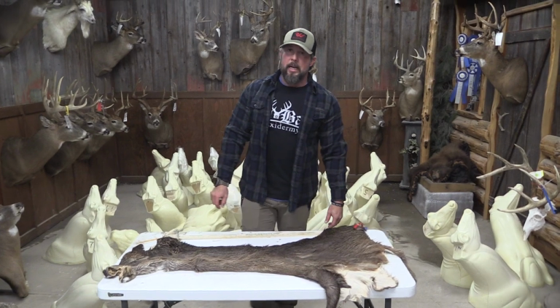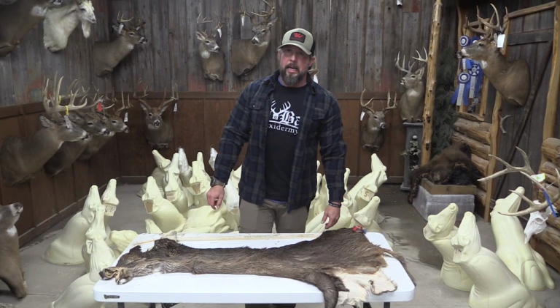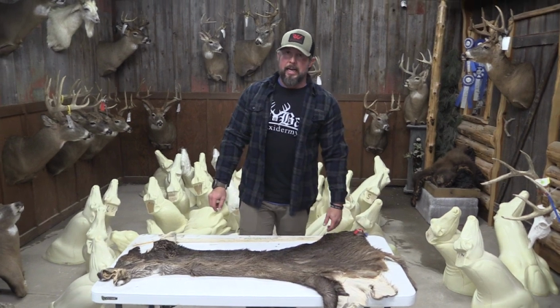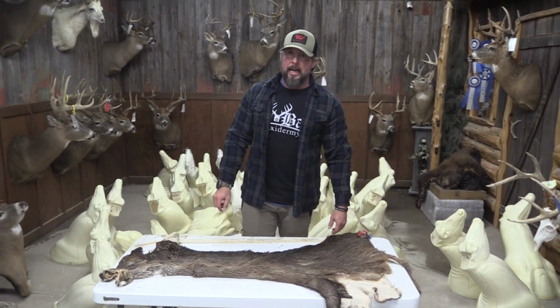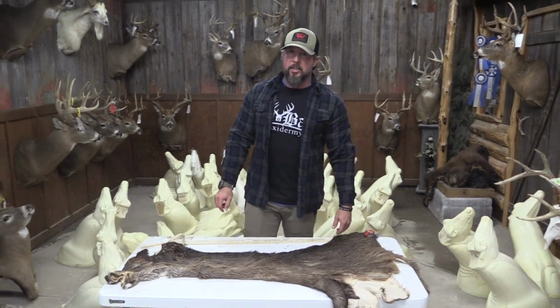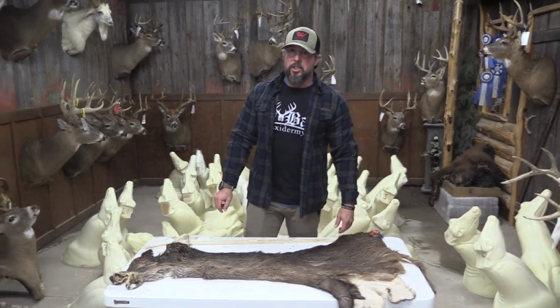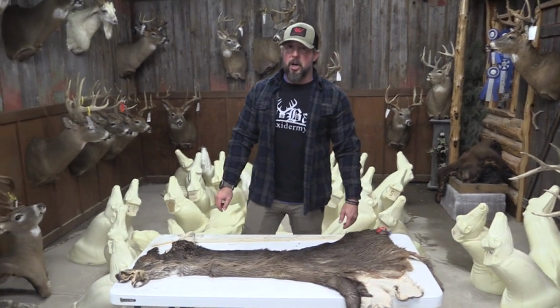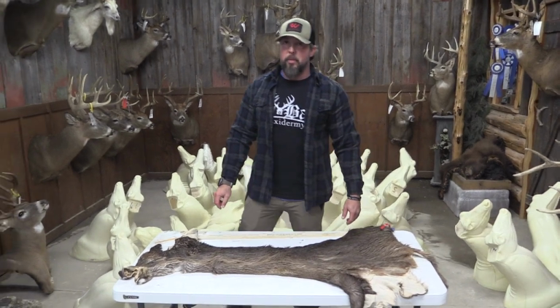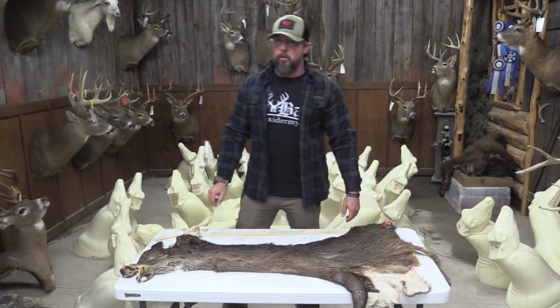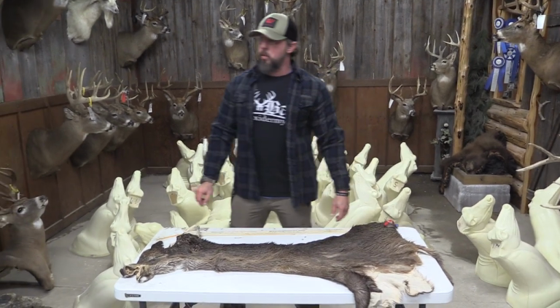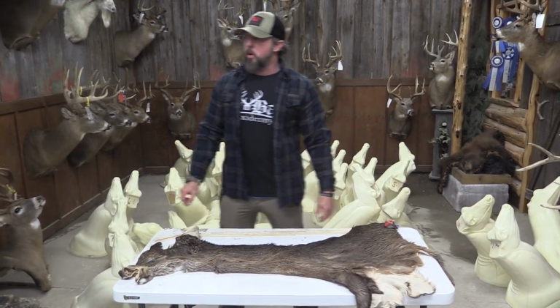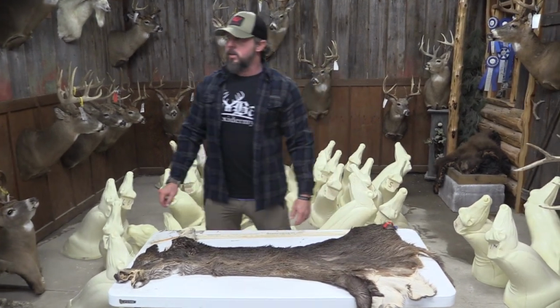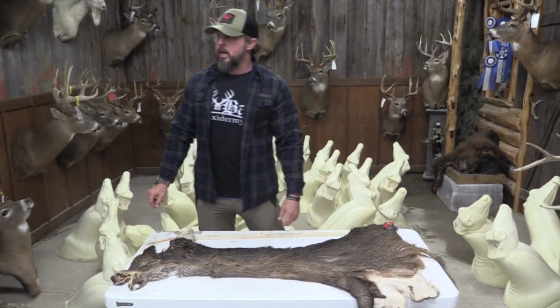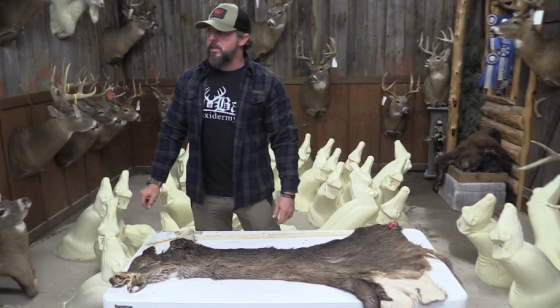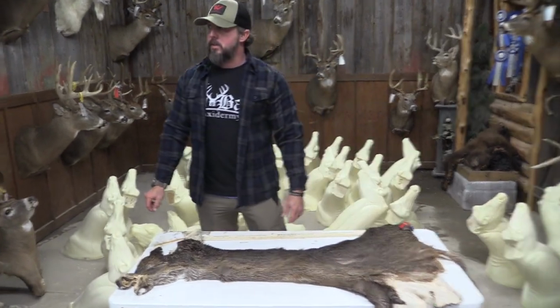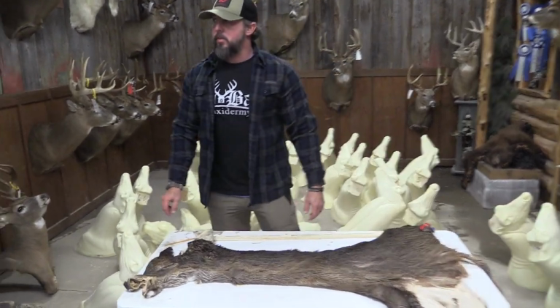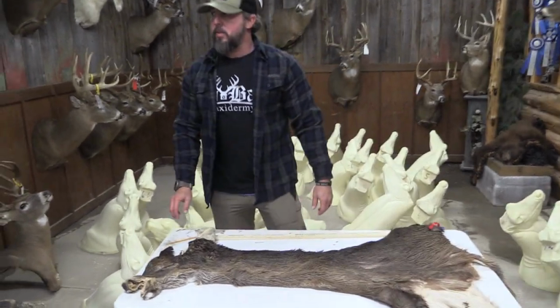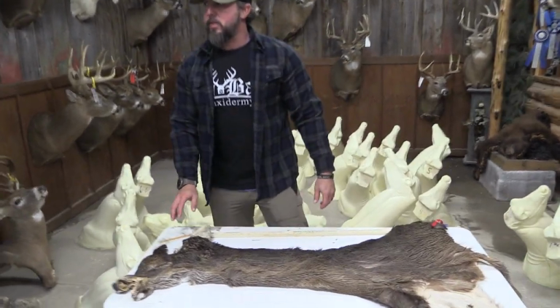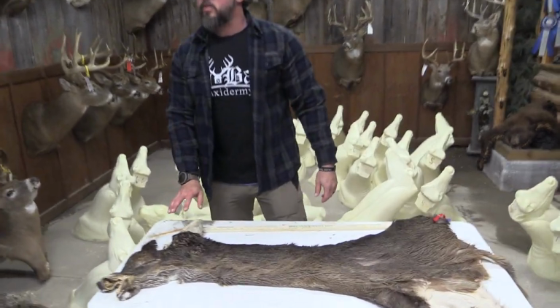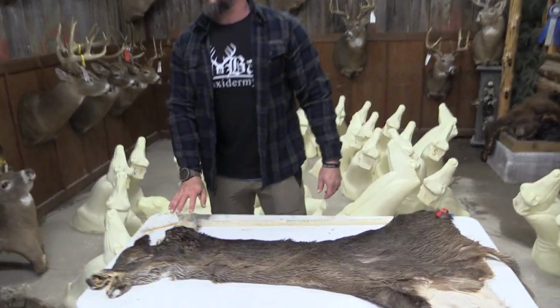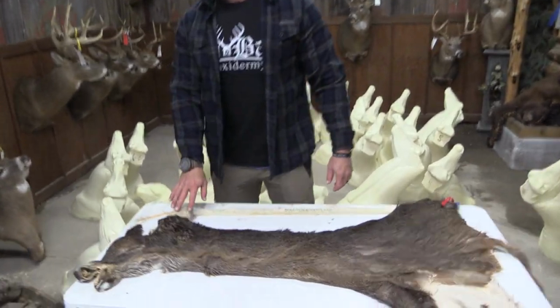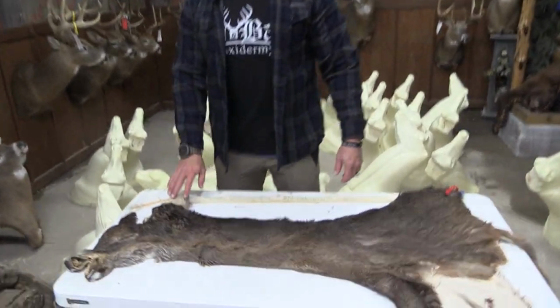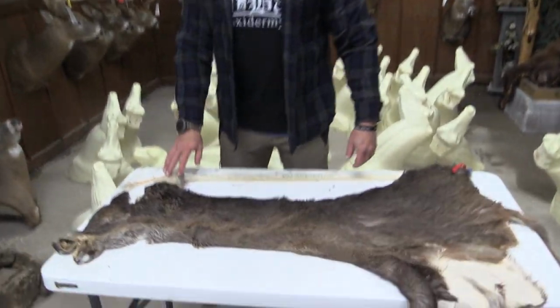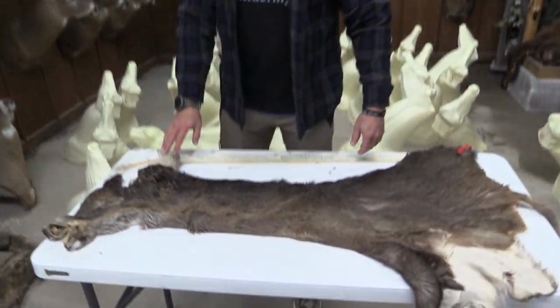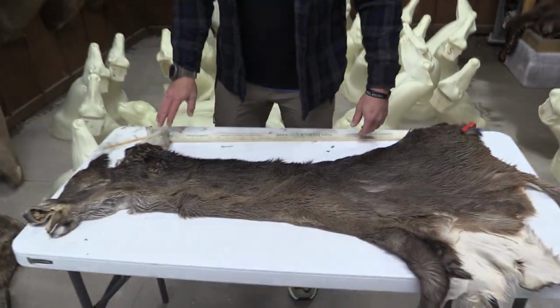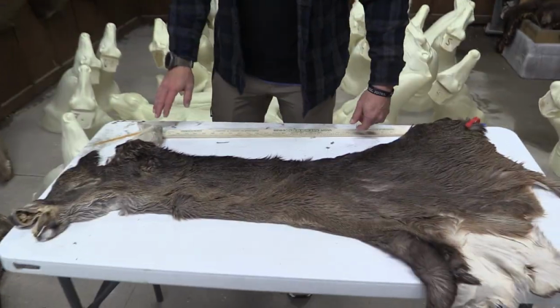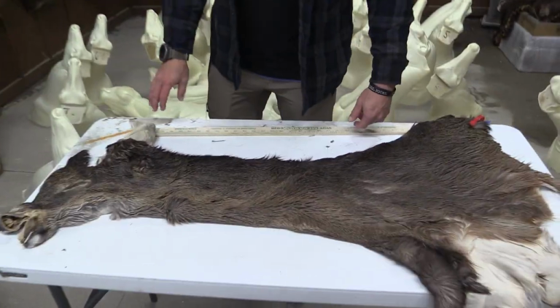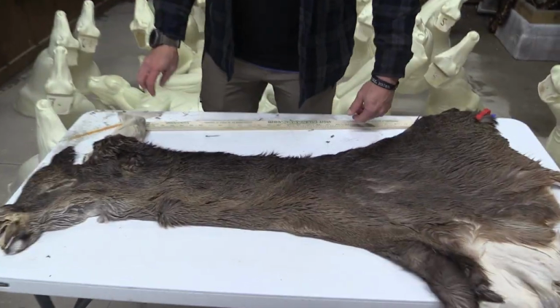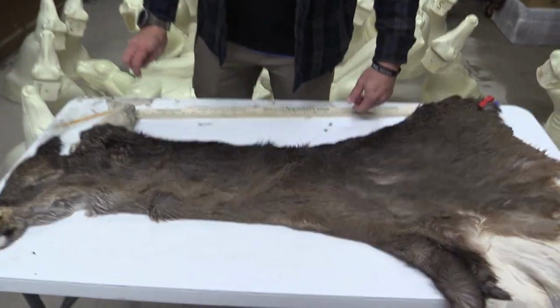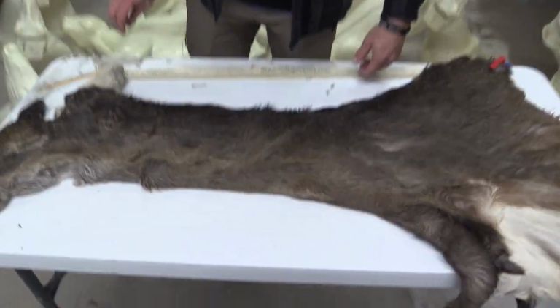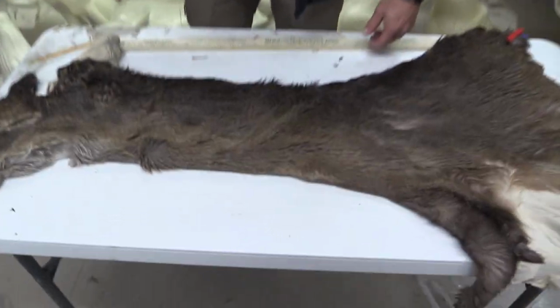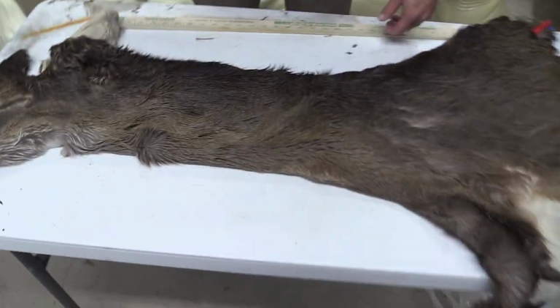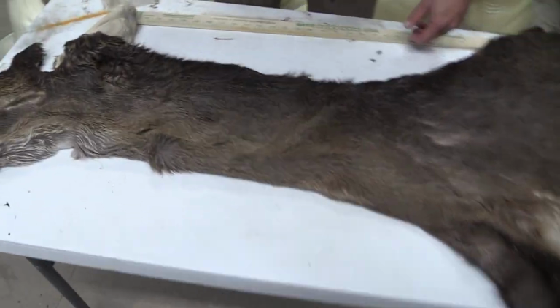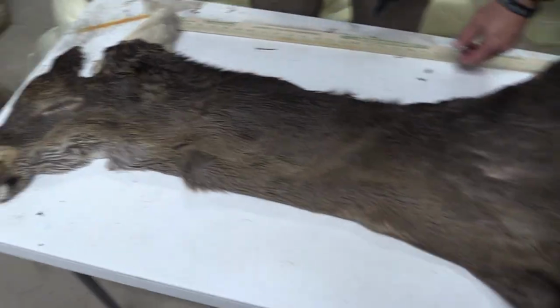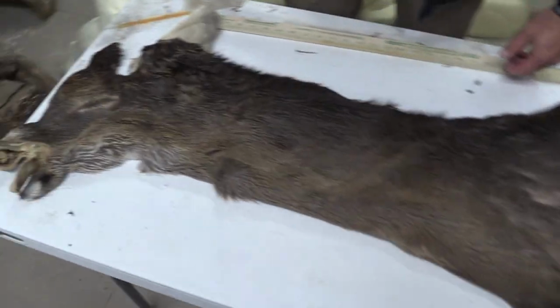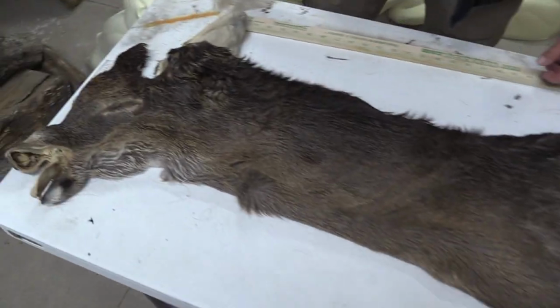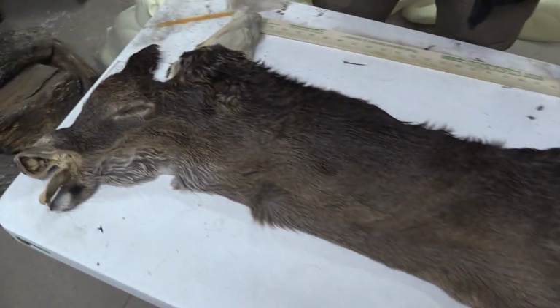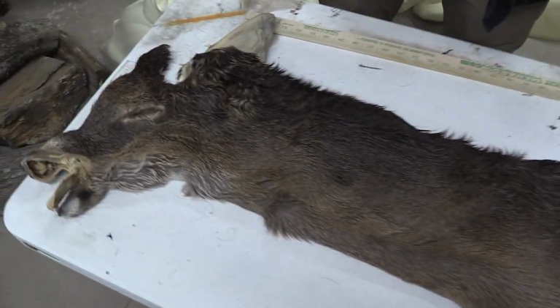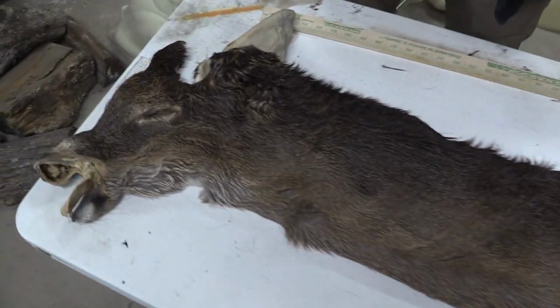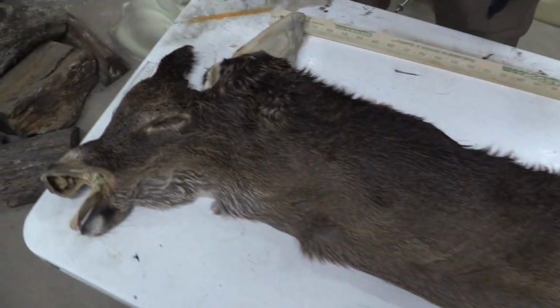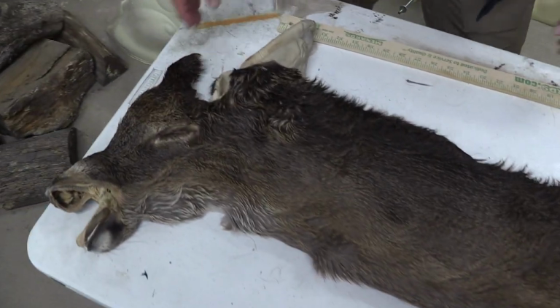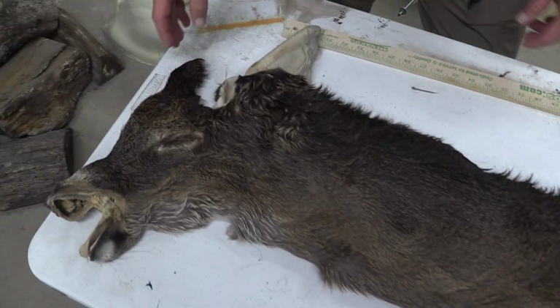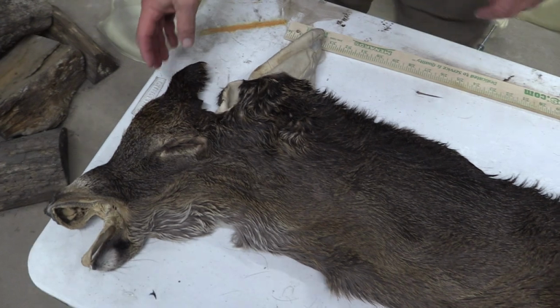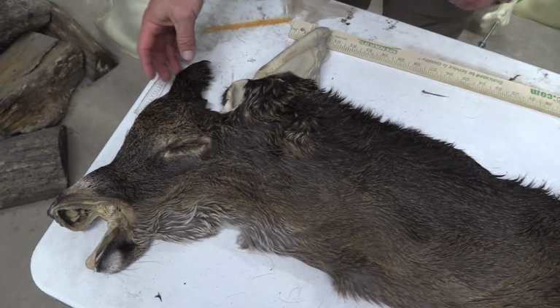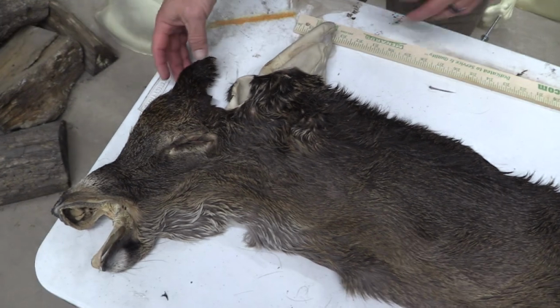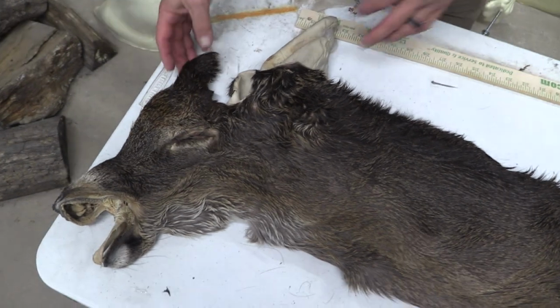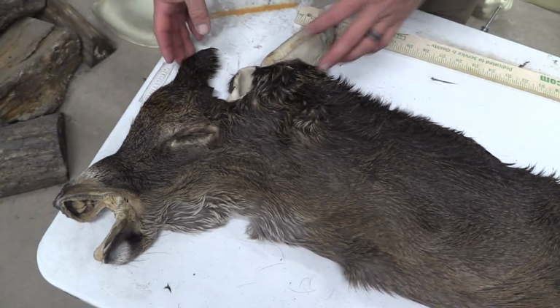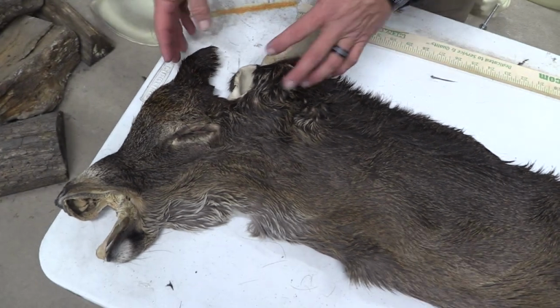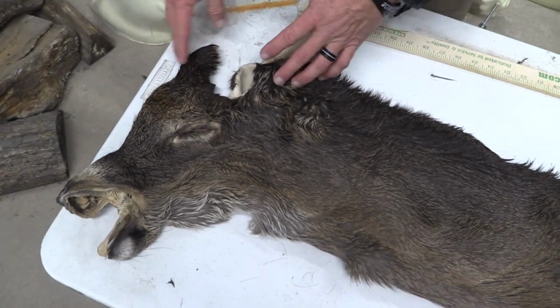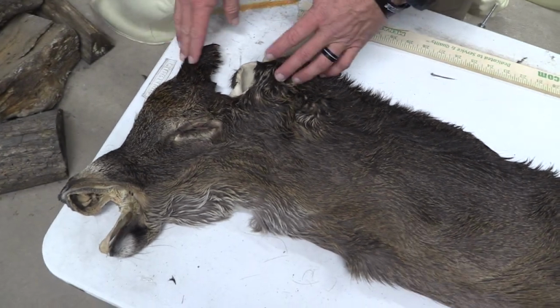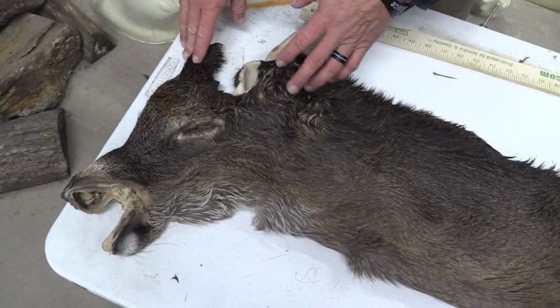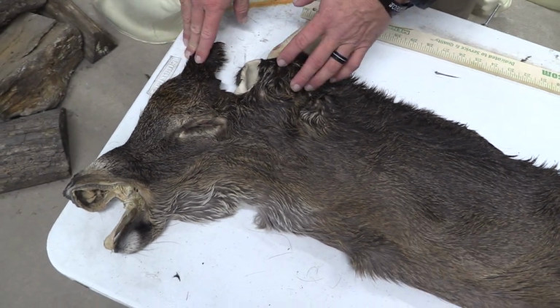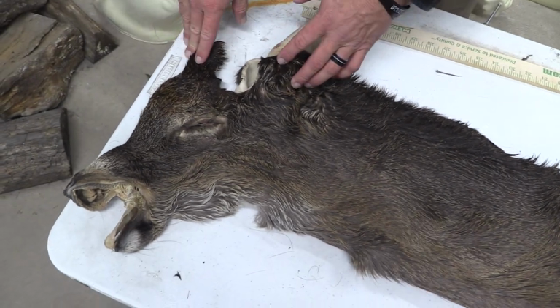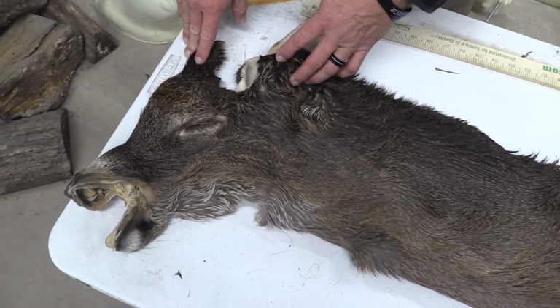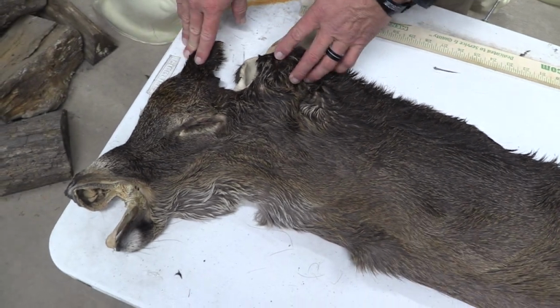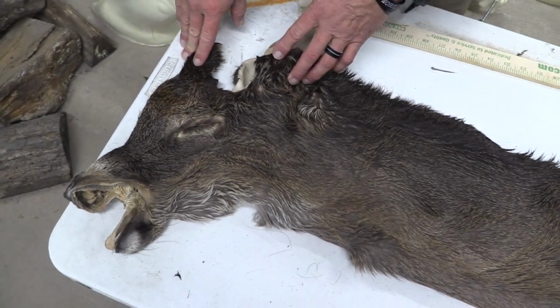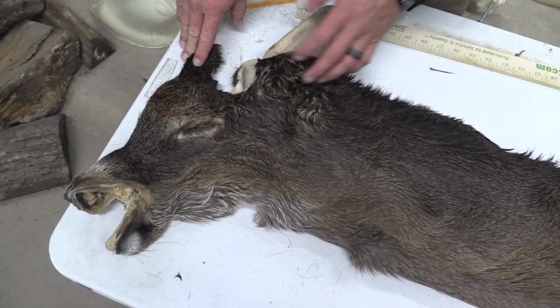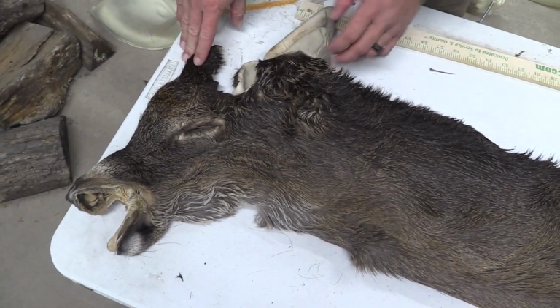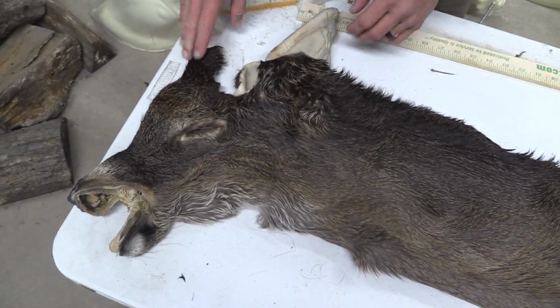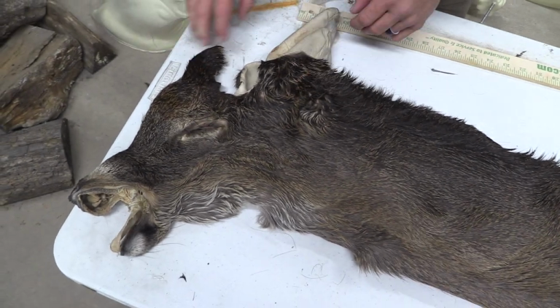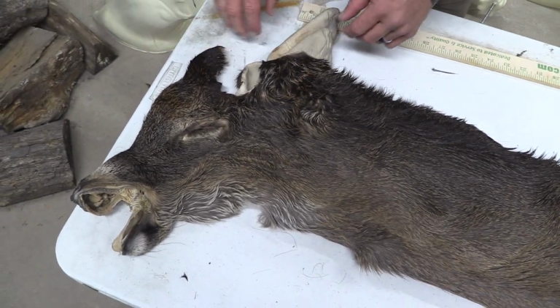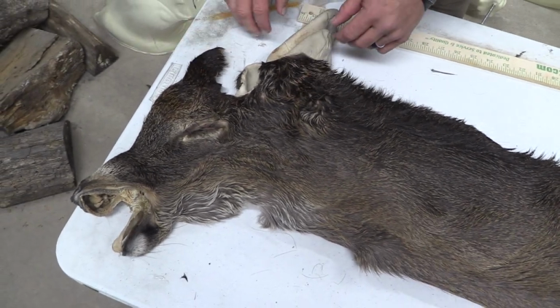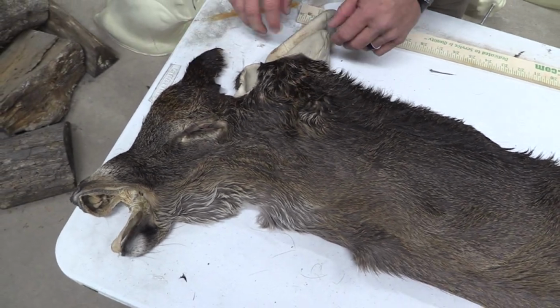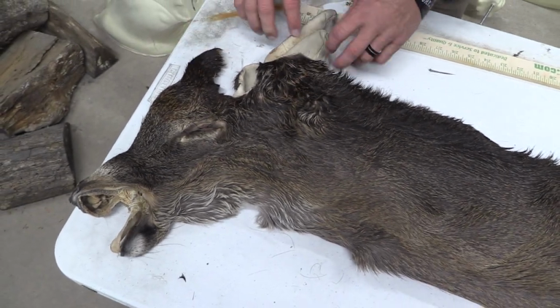Hey guys, it's John with Old Barn Taxidermy. This is going to be tag number 1875. This hide measures out seven and a half by 21.